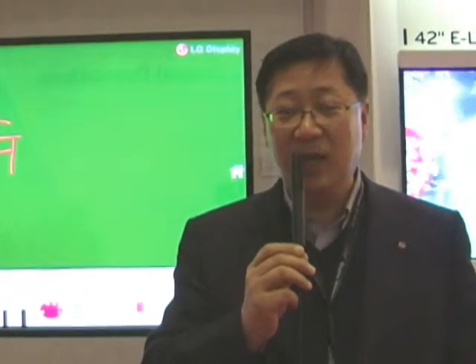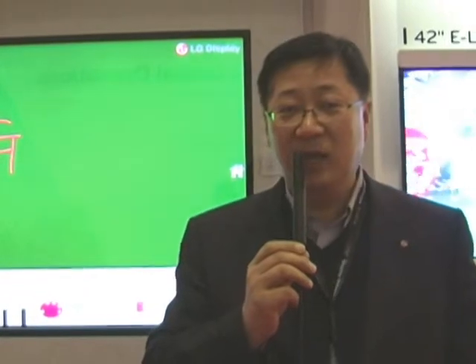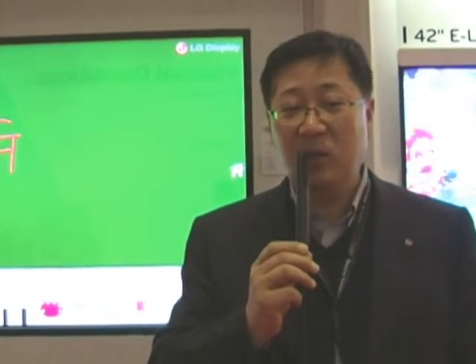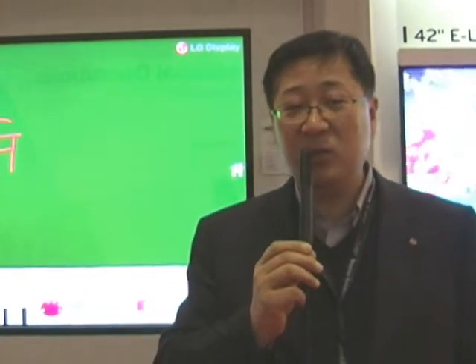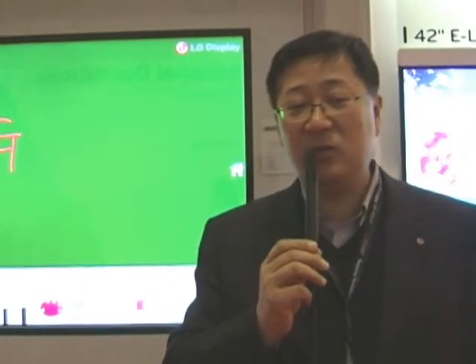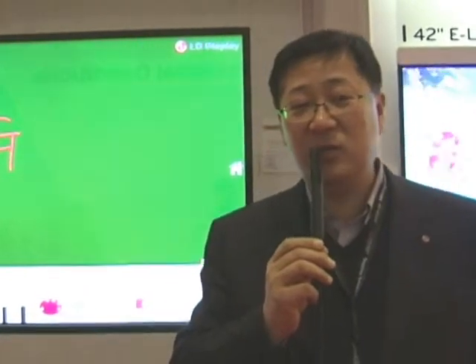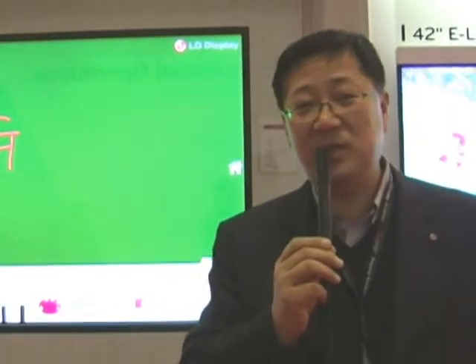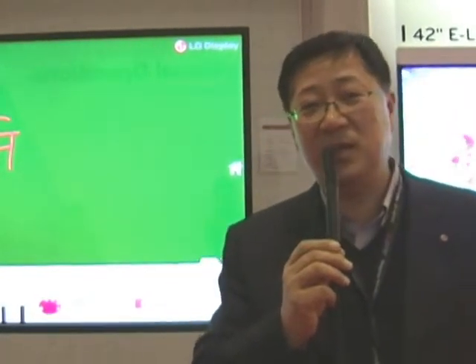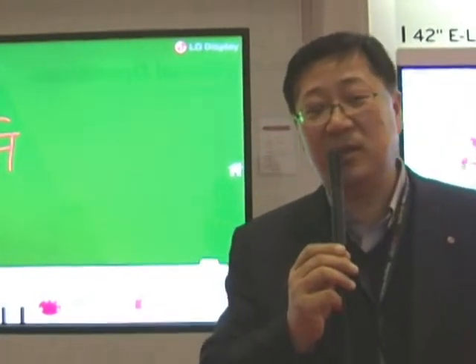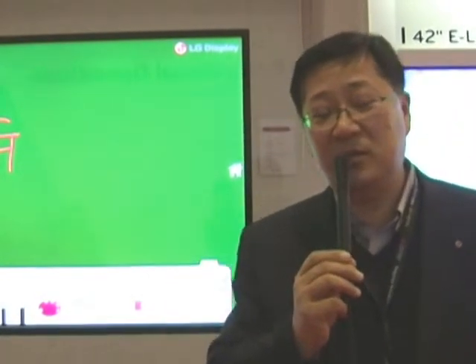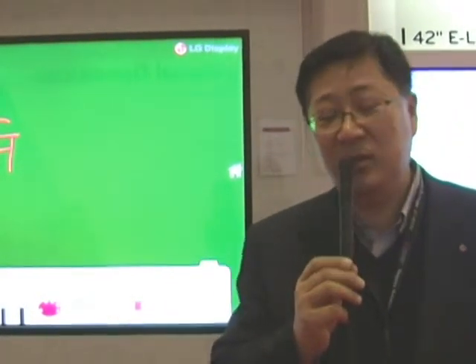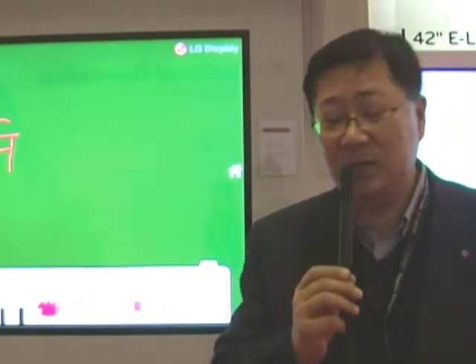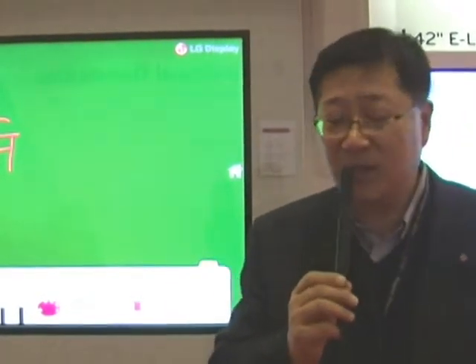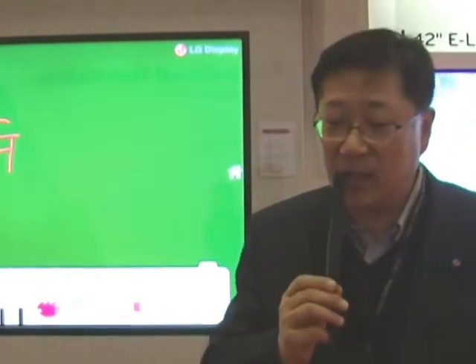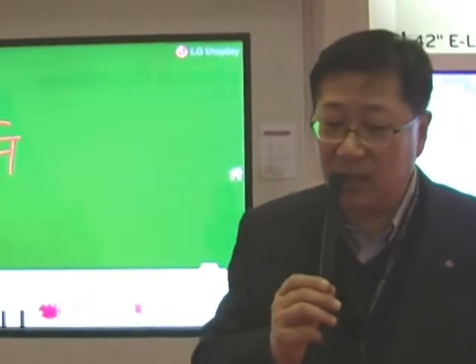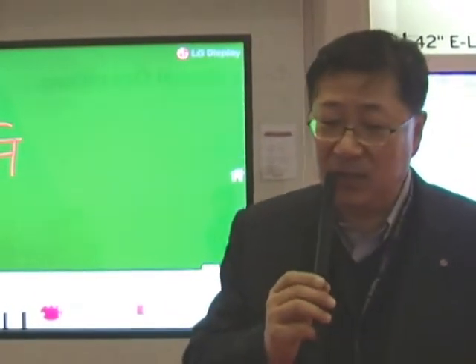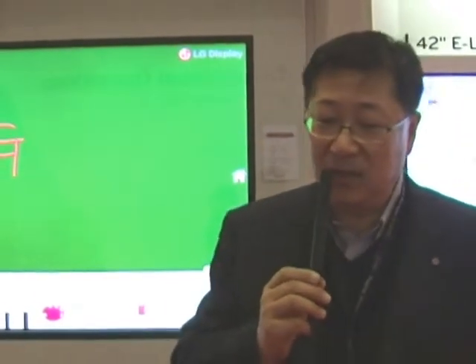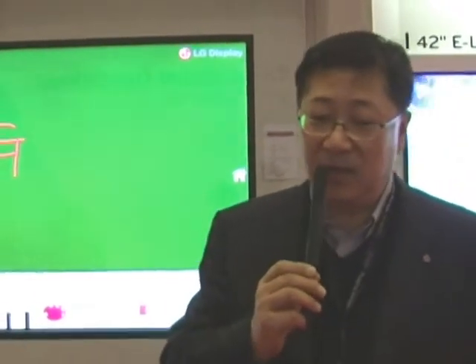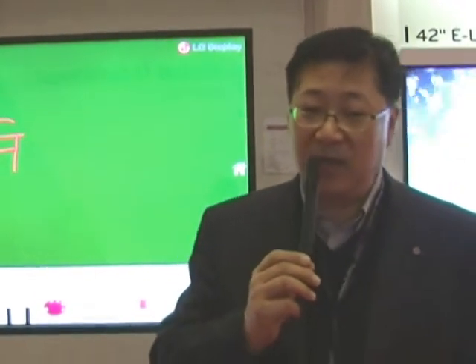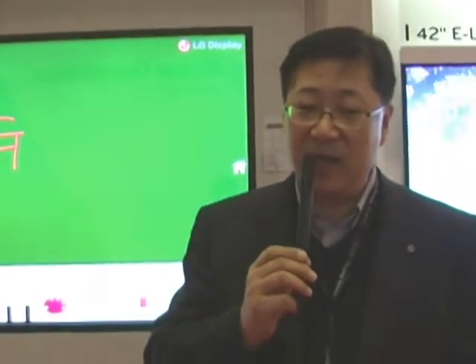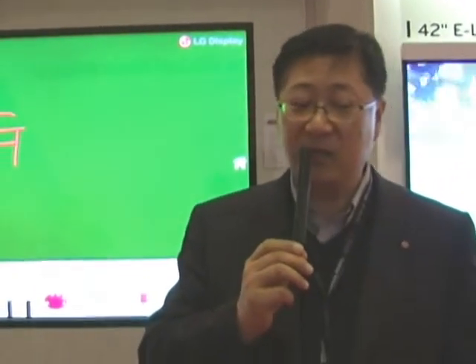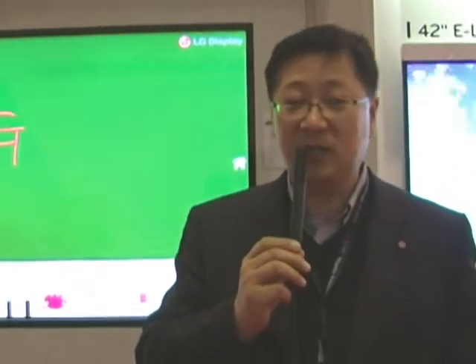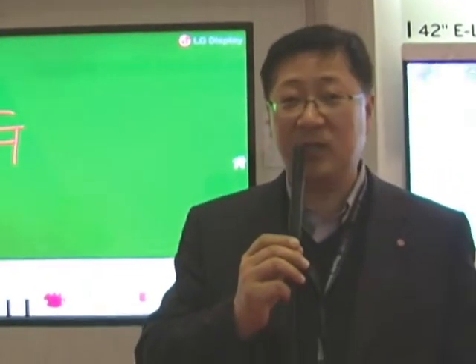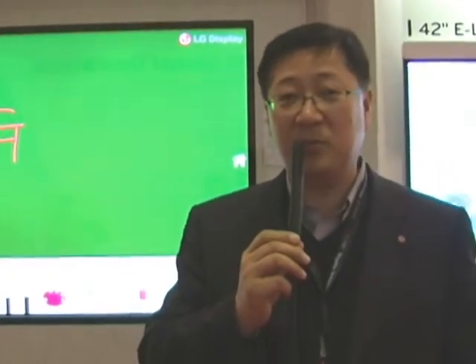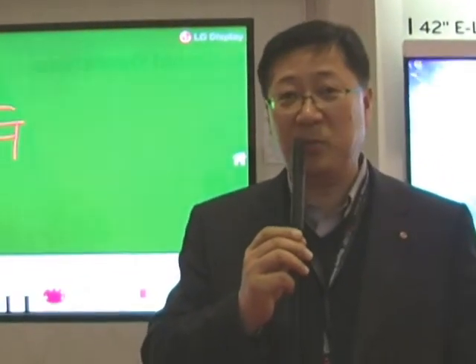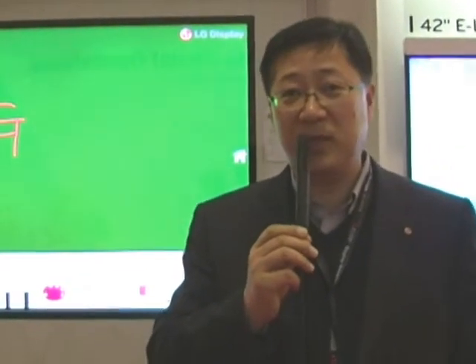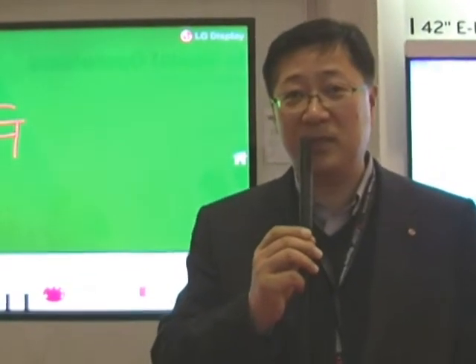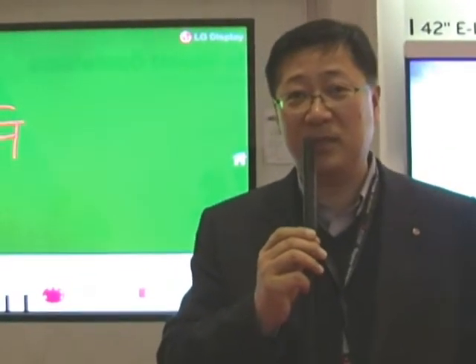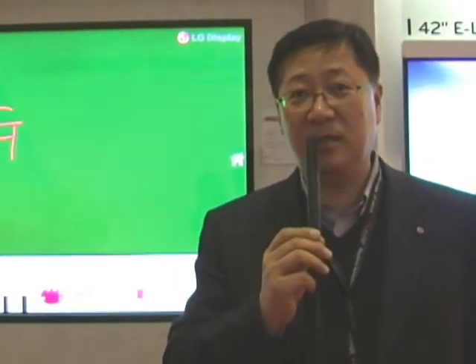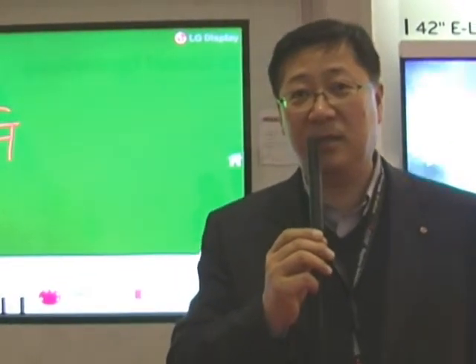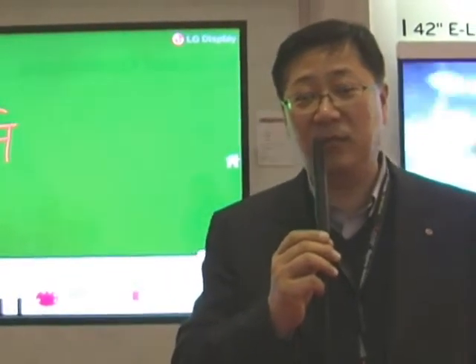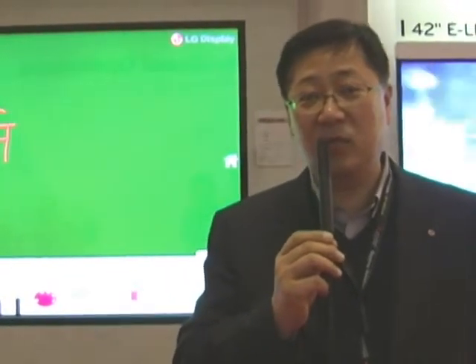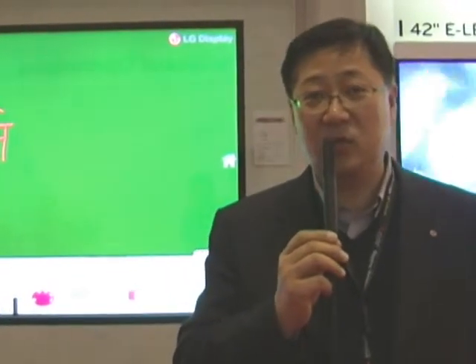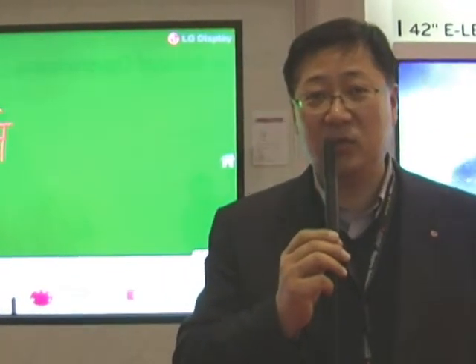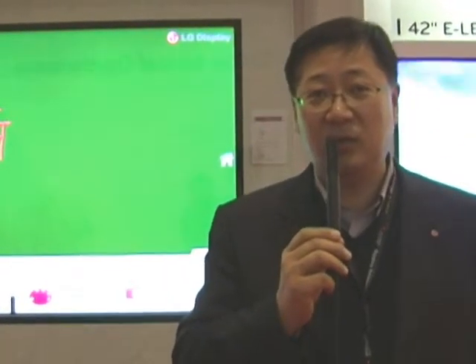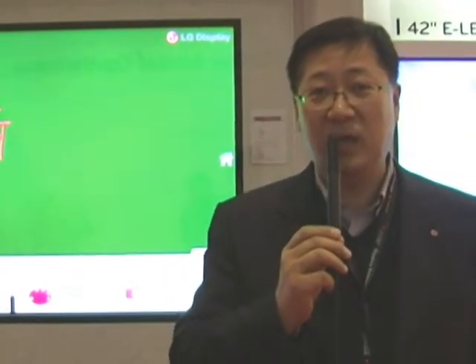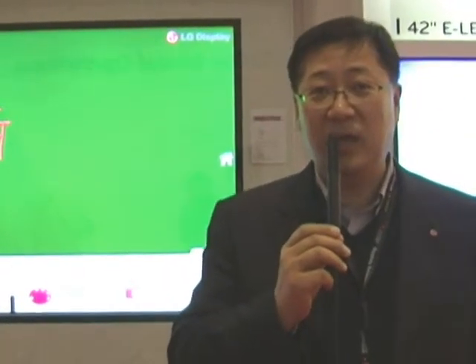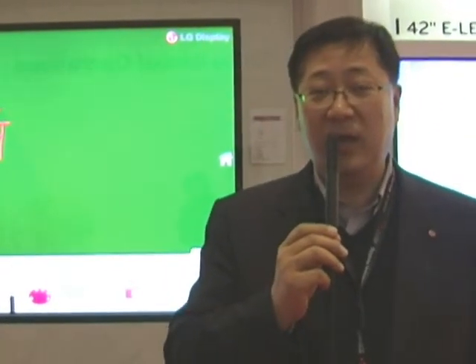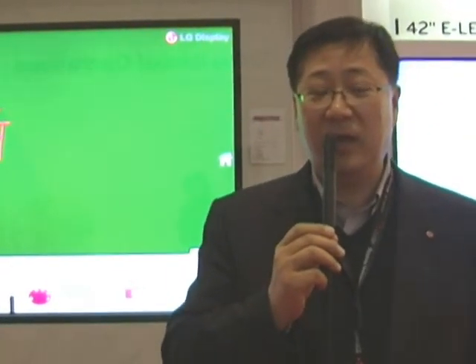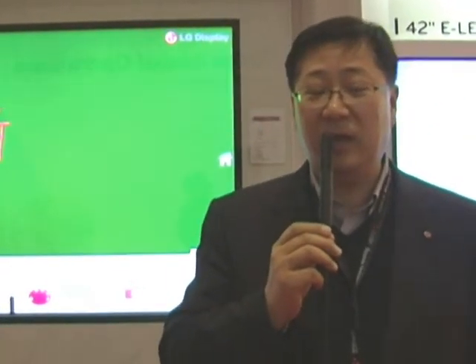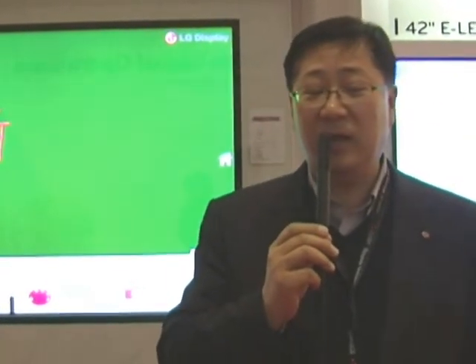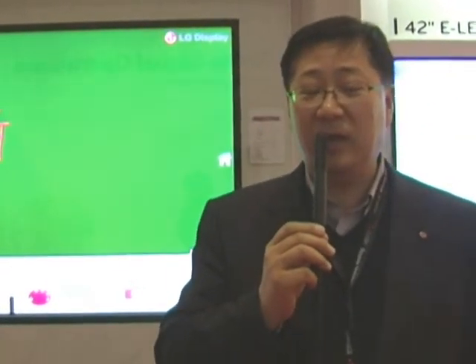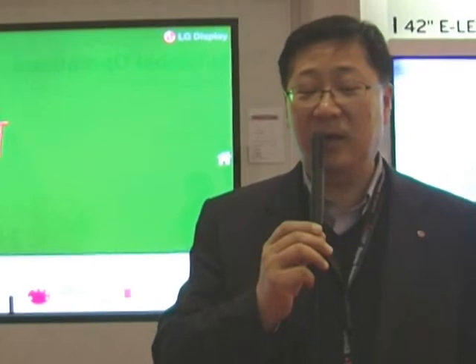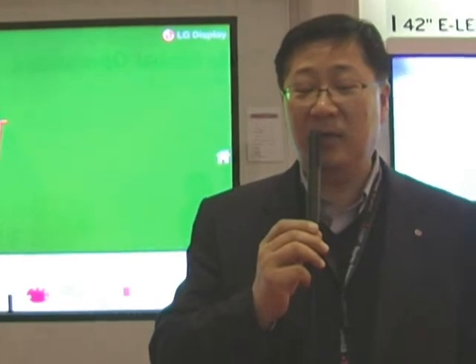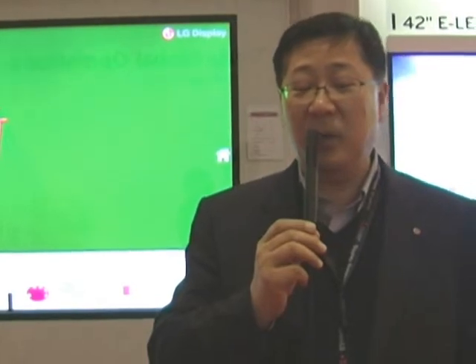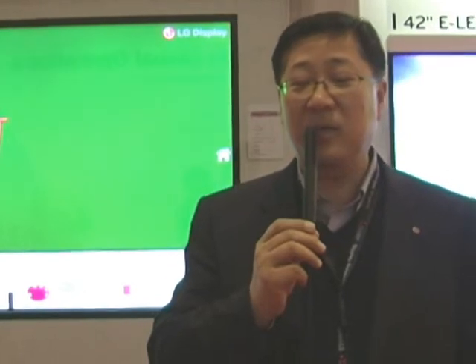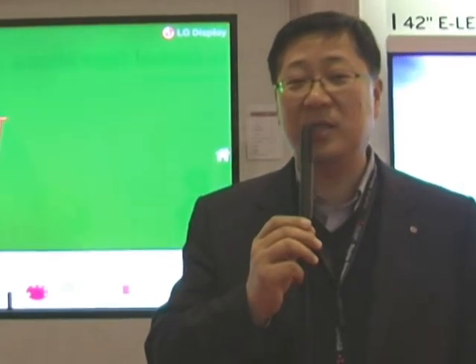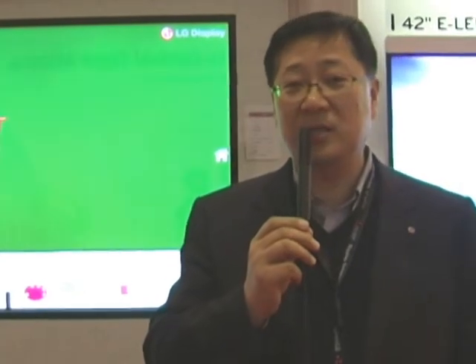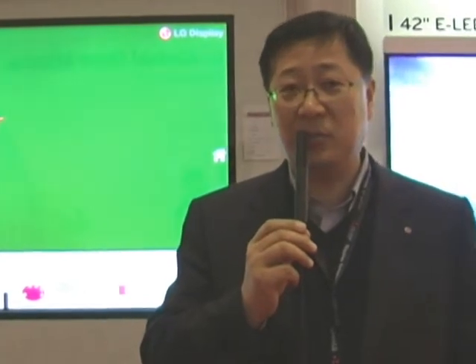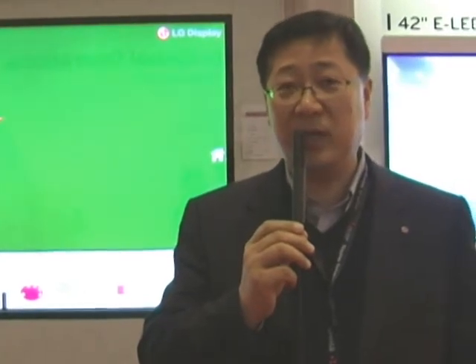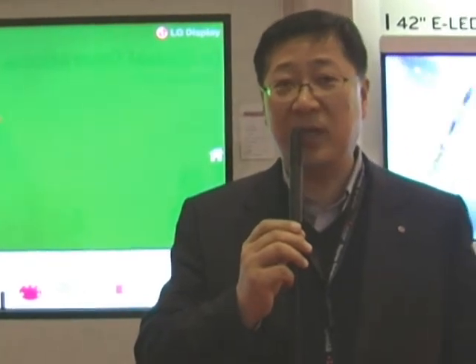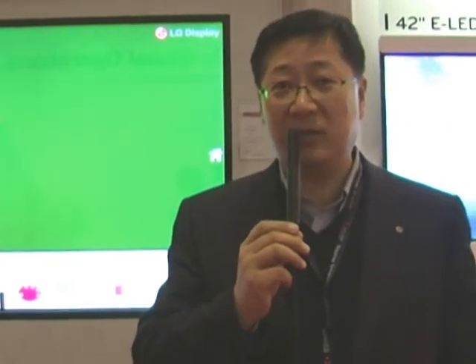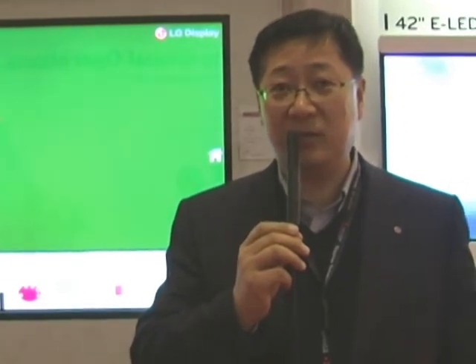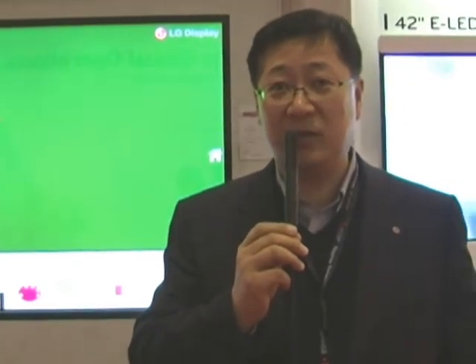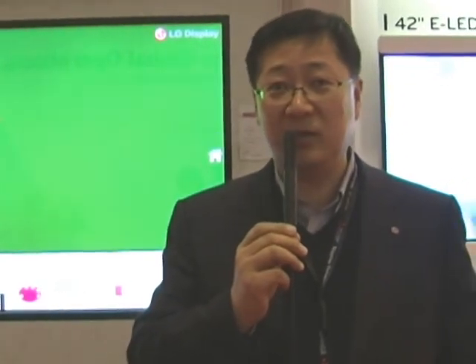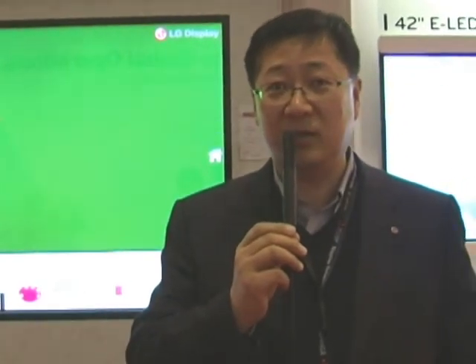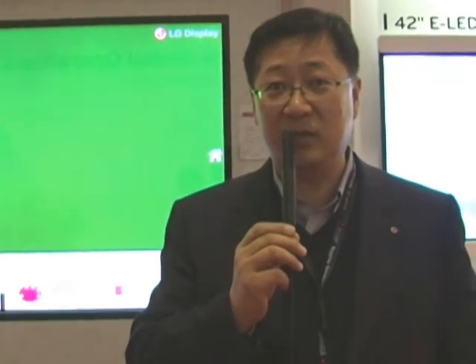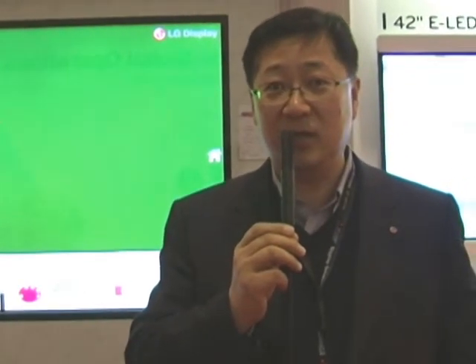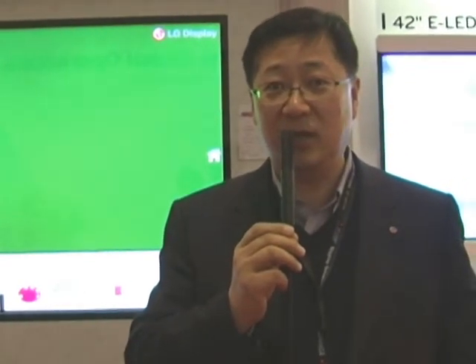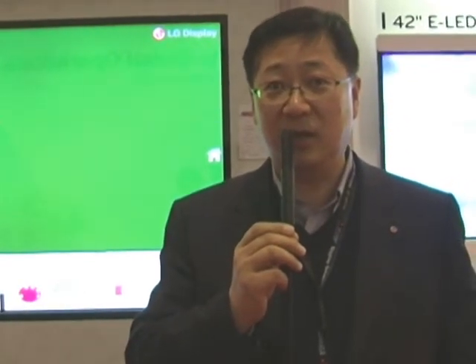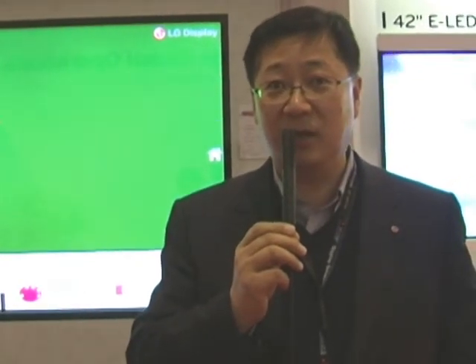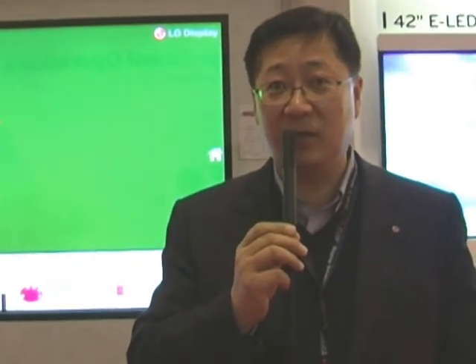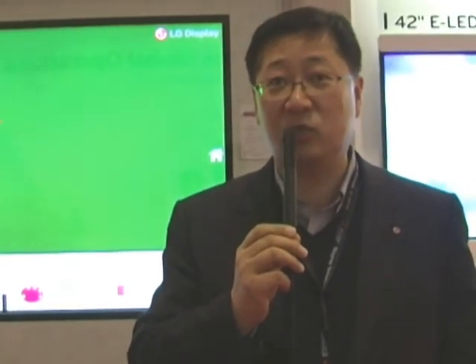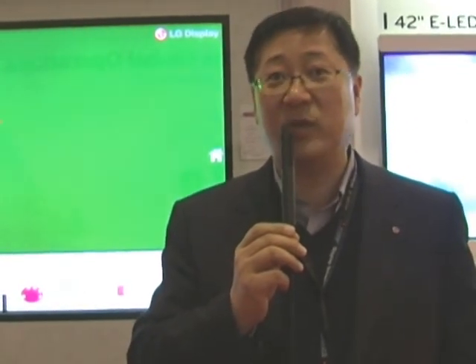Those three are LG Display's future public display technology strategy.